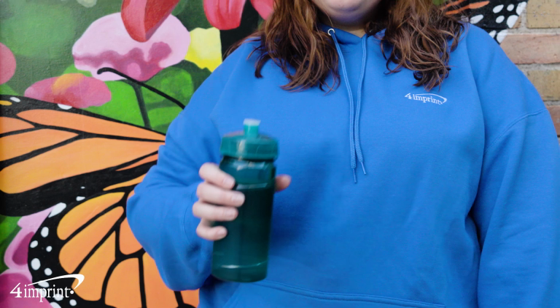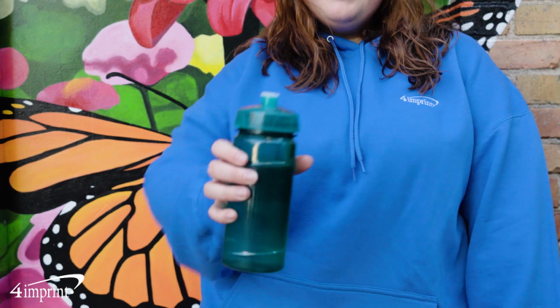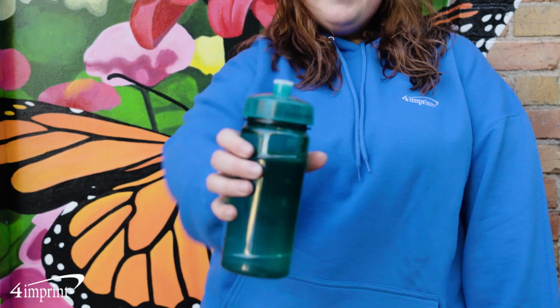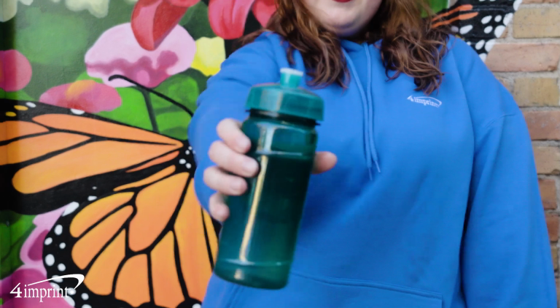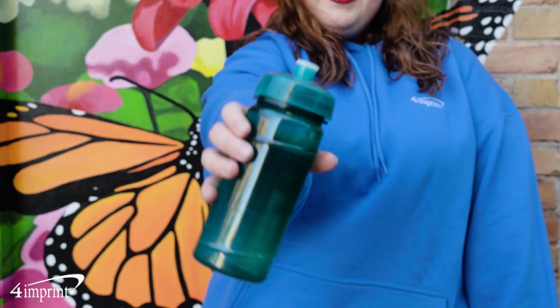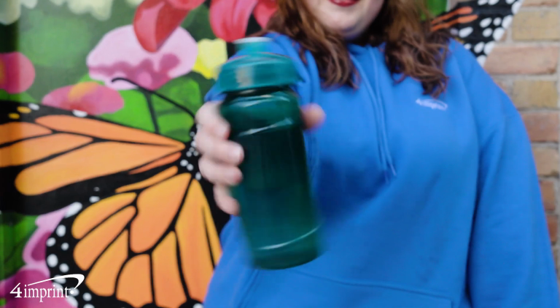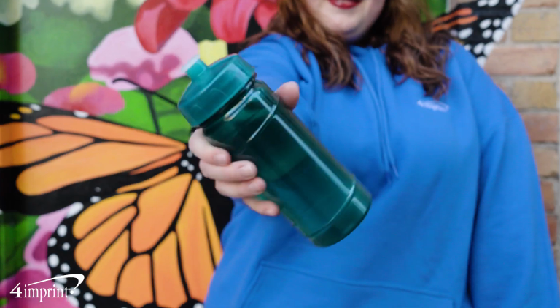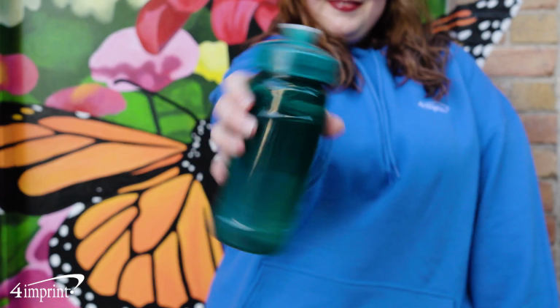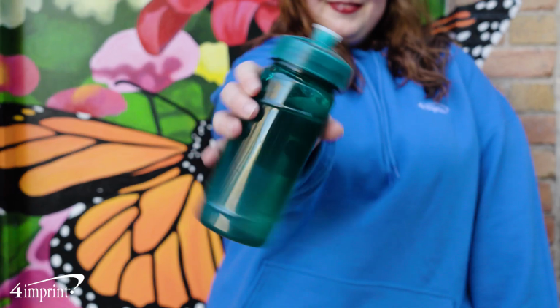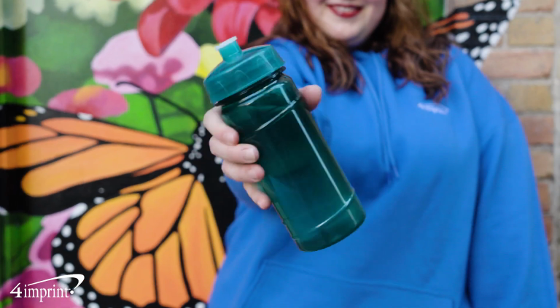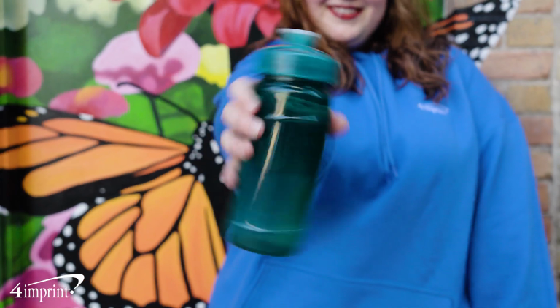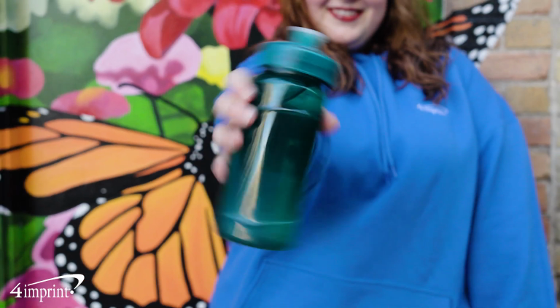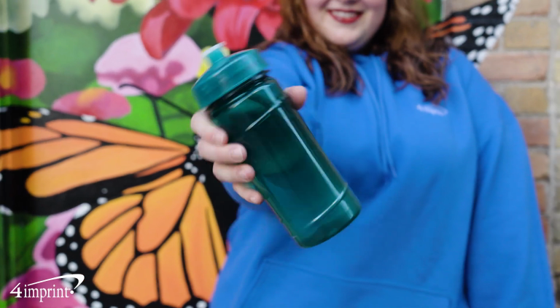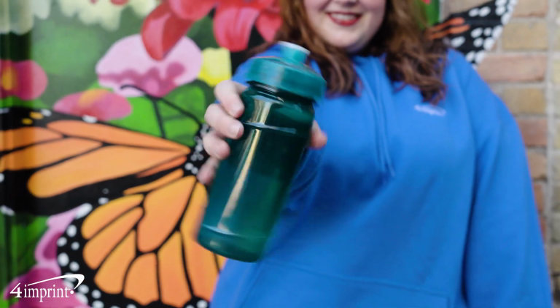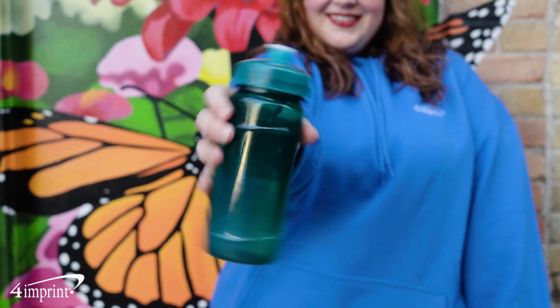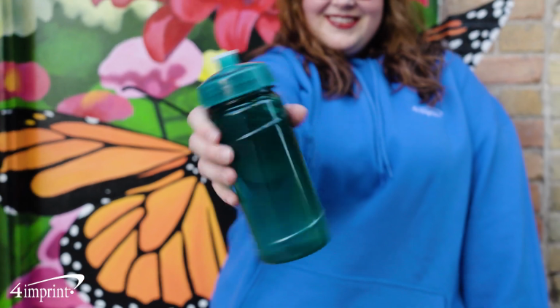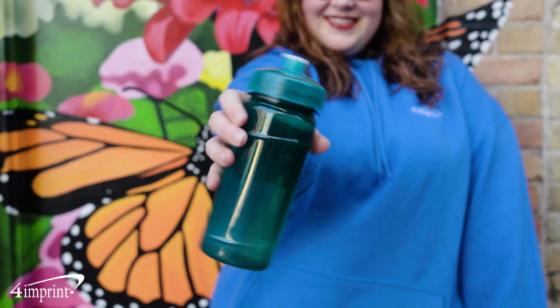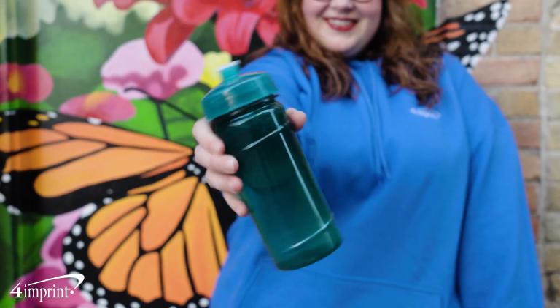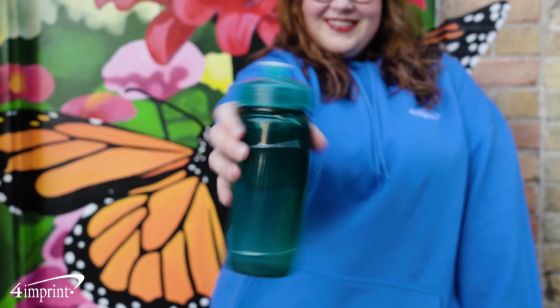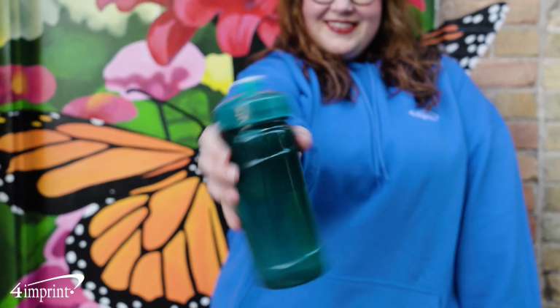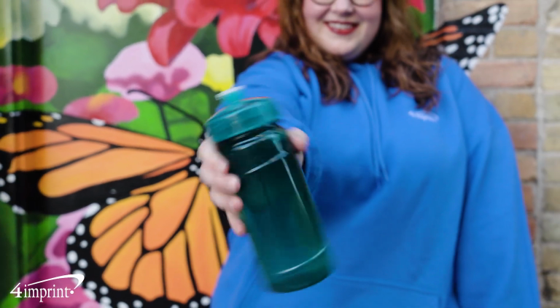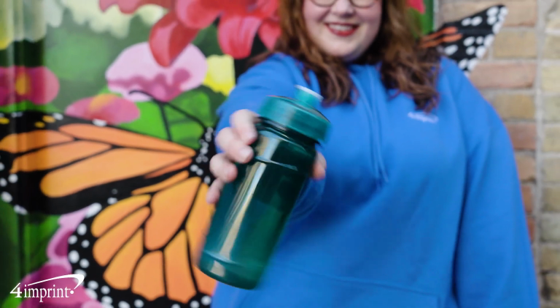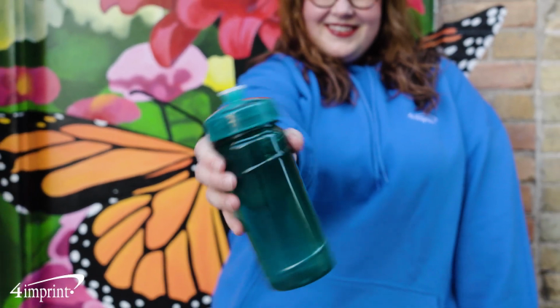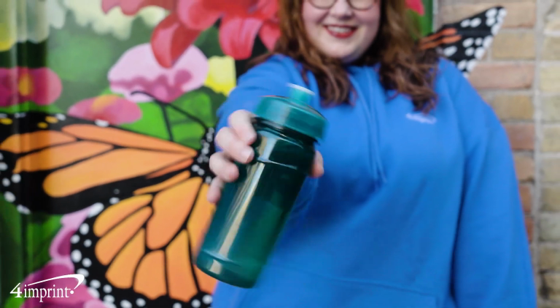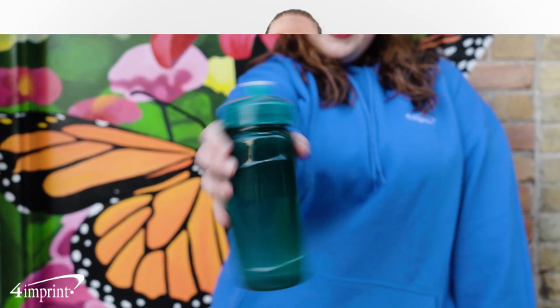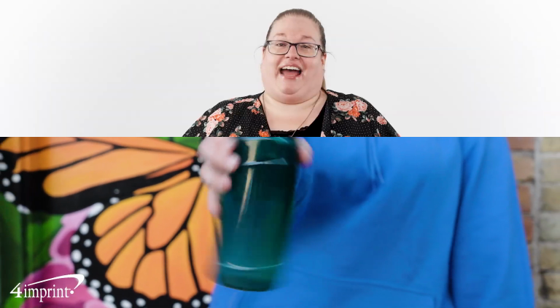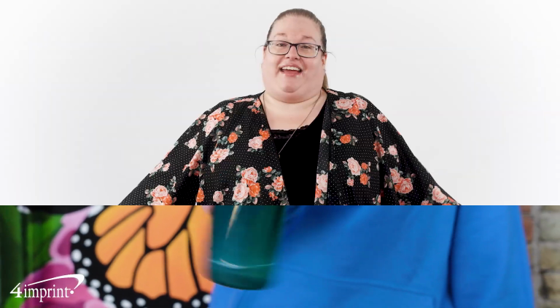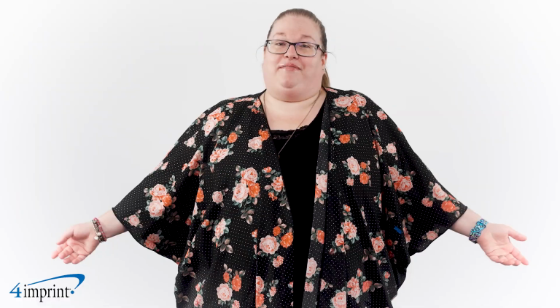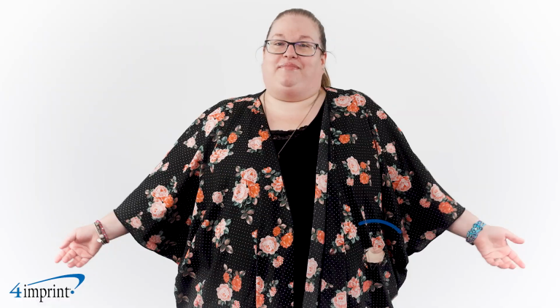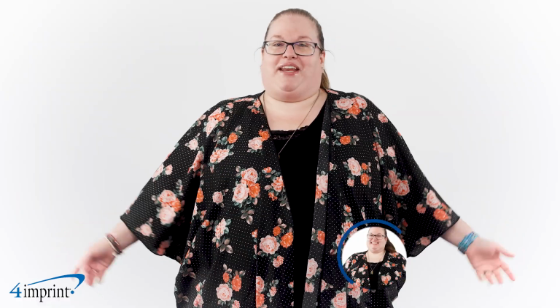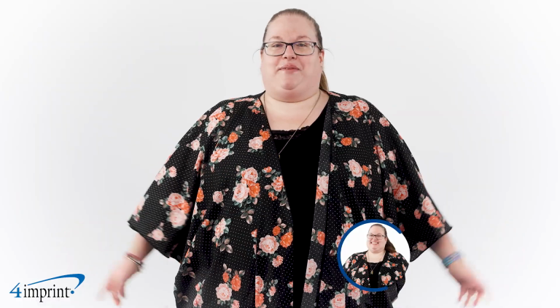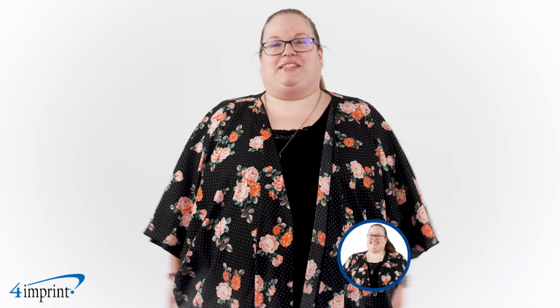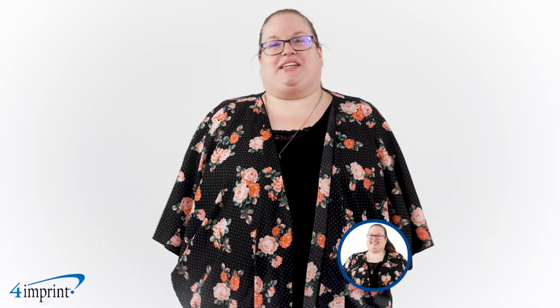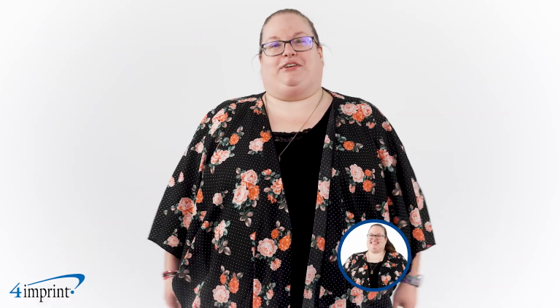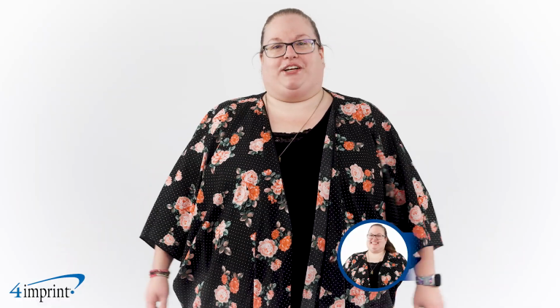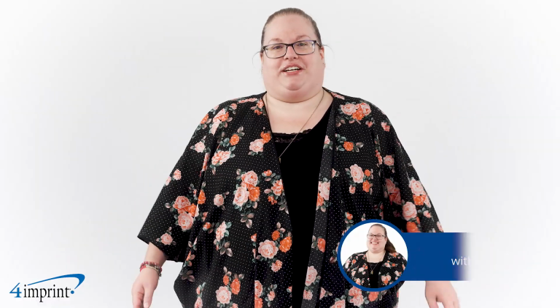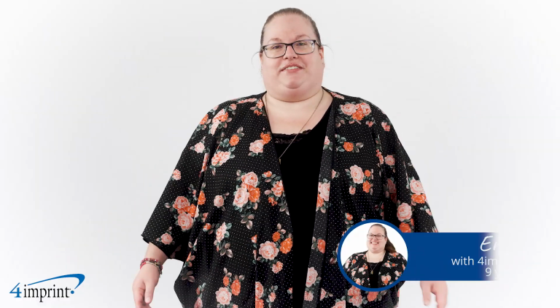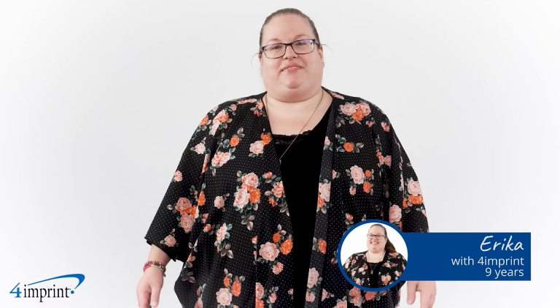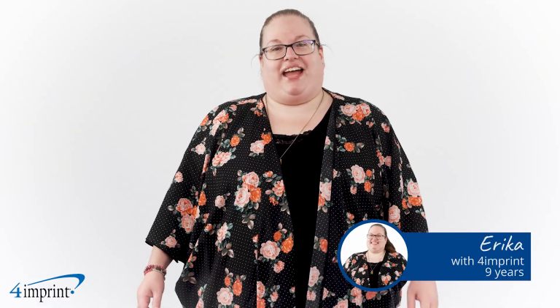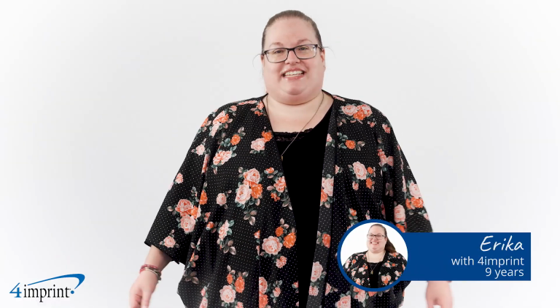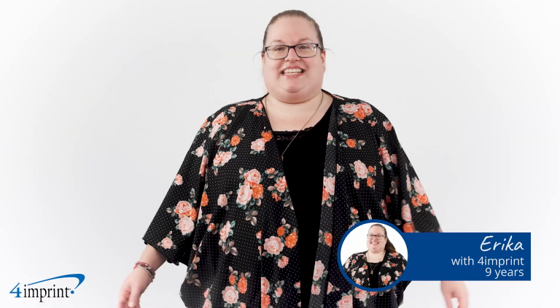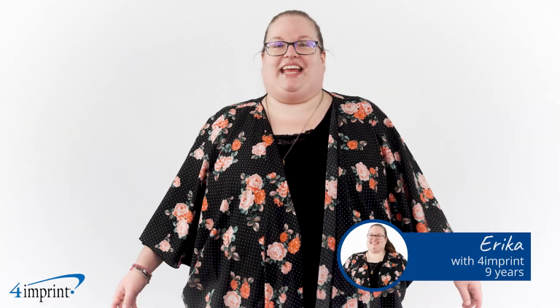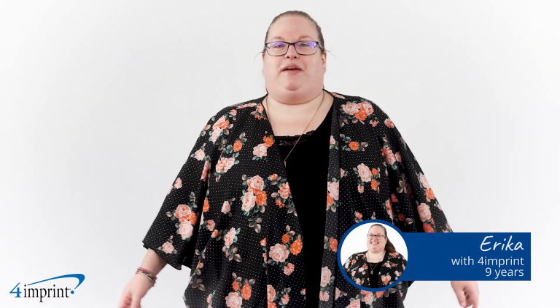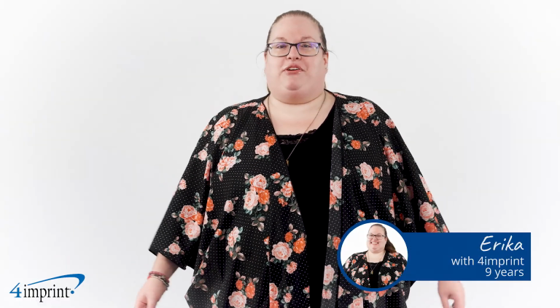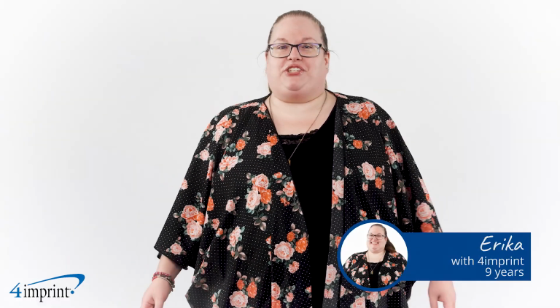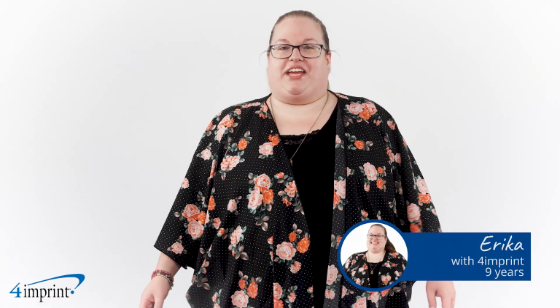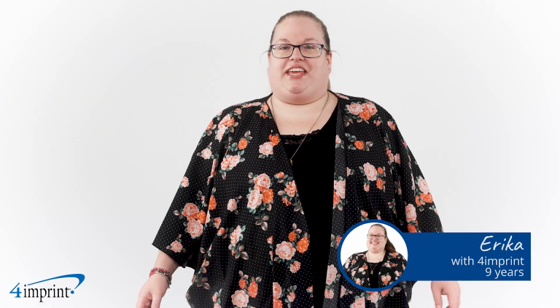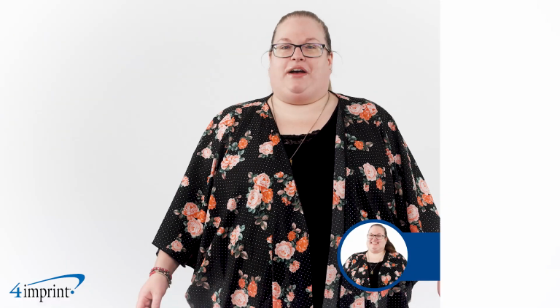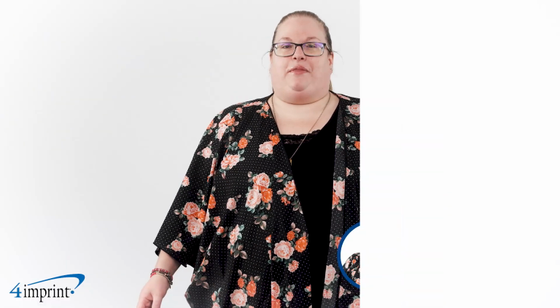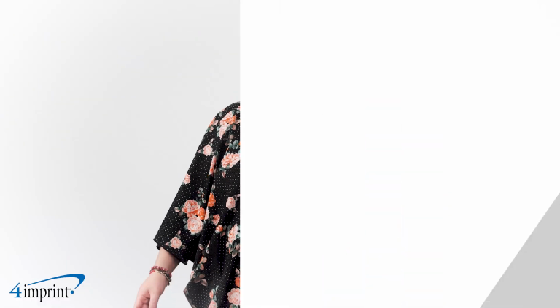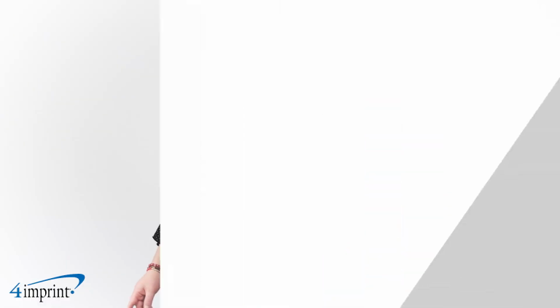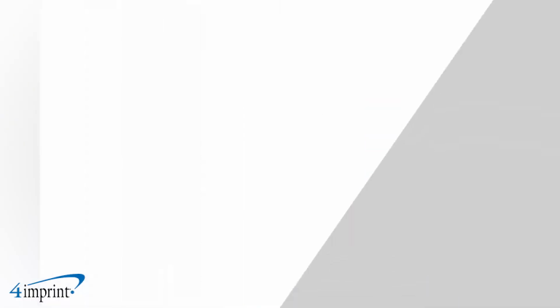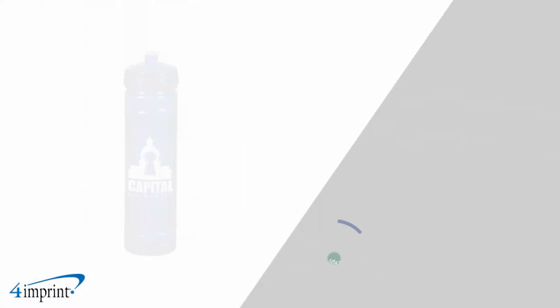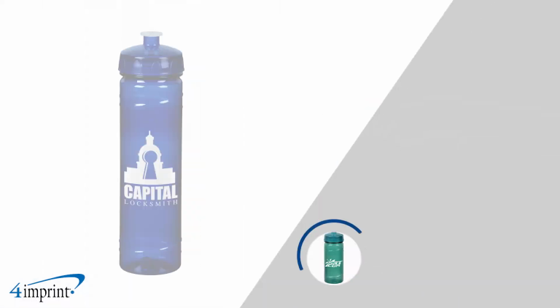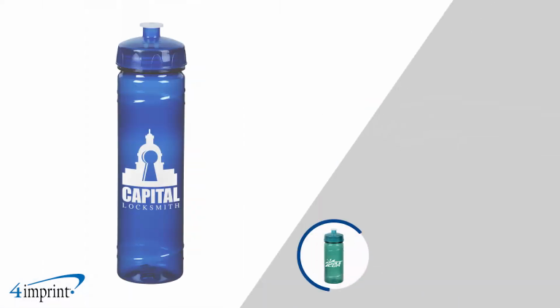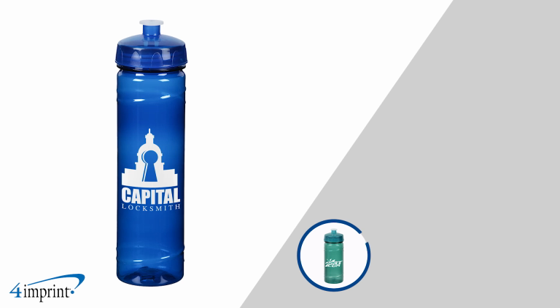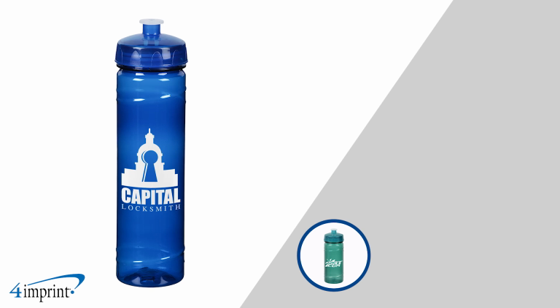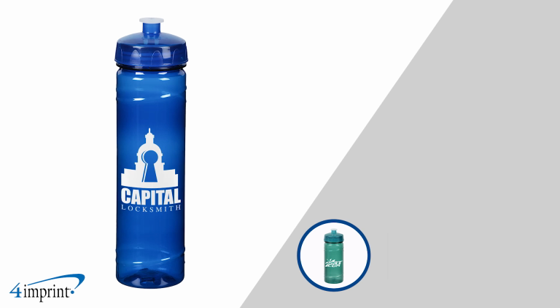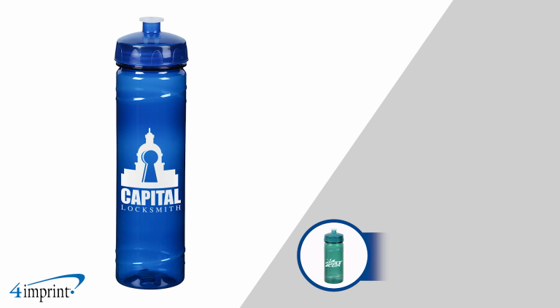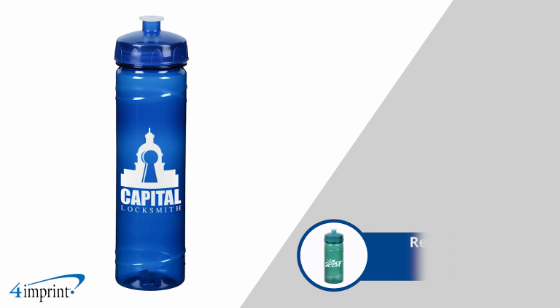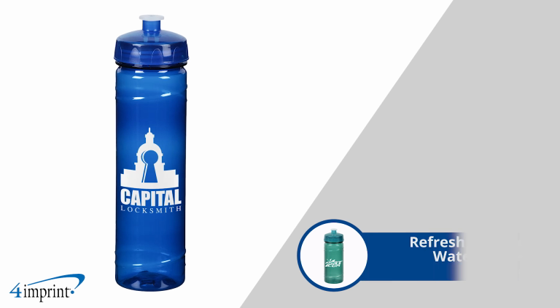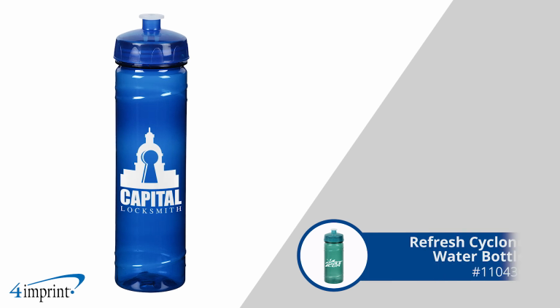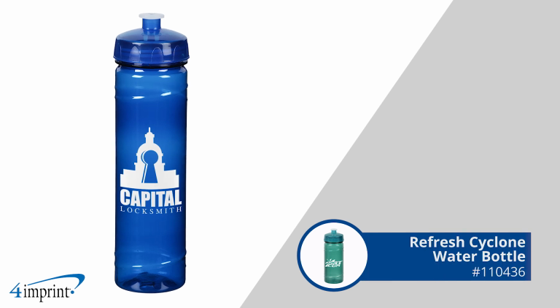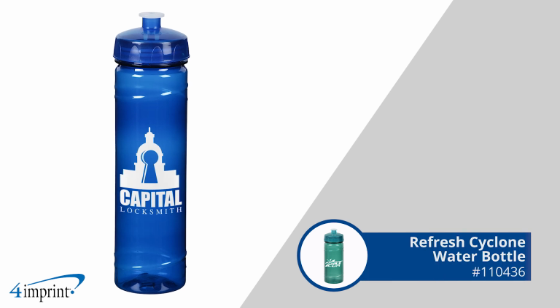Refresh your brand with this promotional bottle. Hi, my name is Erica, and today we're checking out the Refresh Cyclone water bottle.